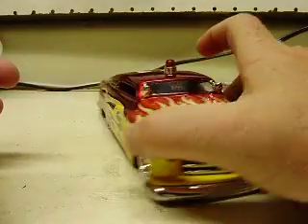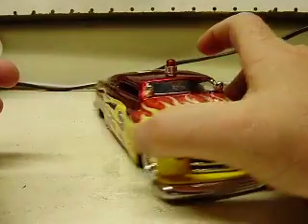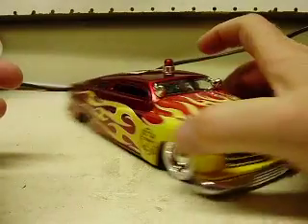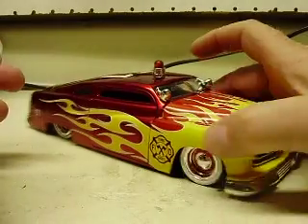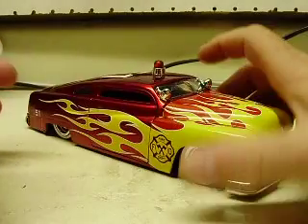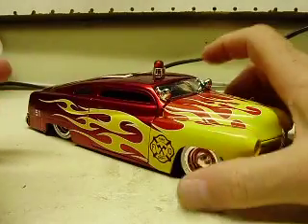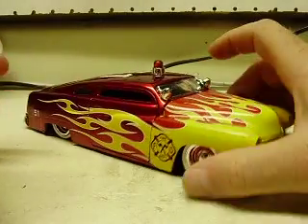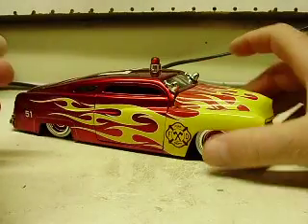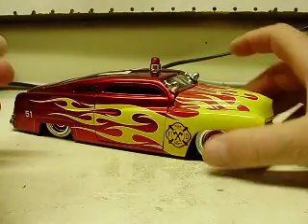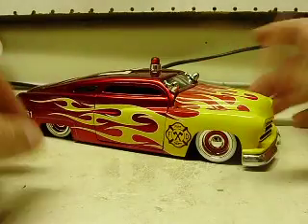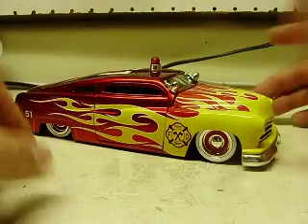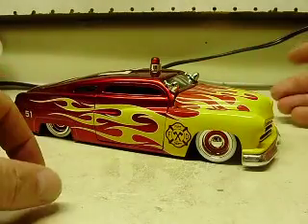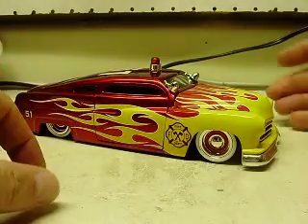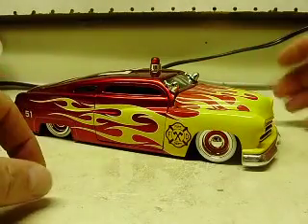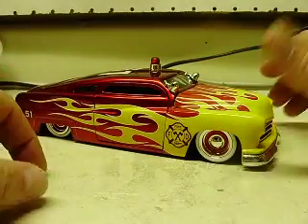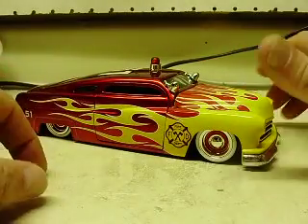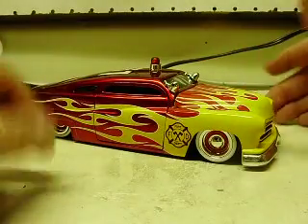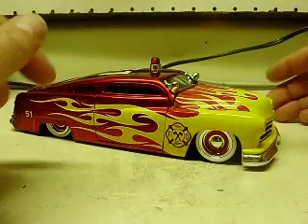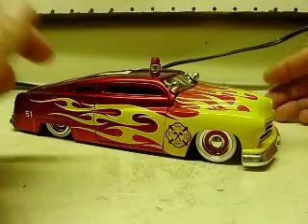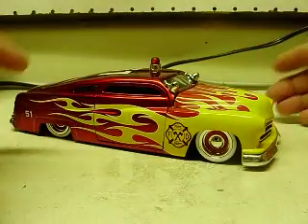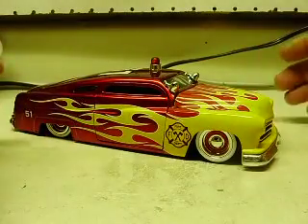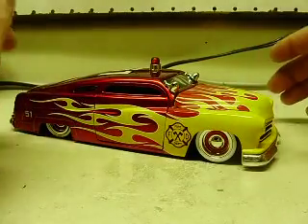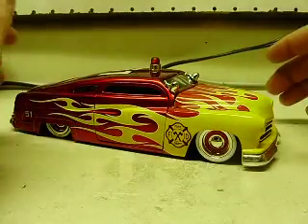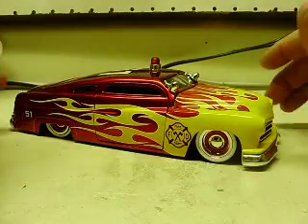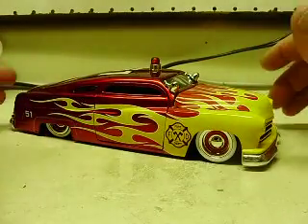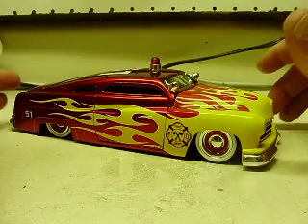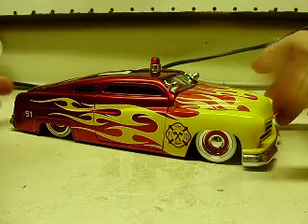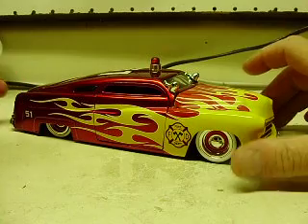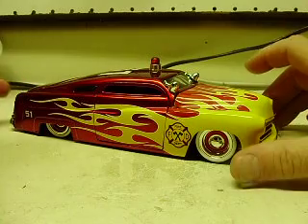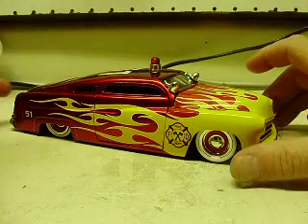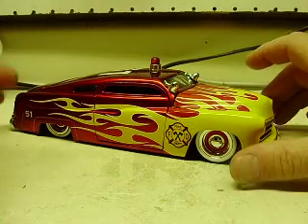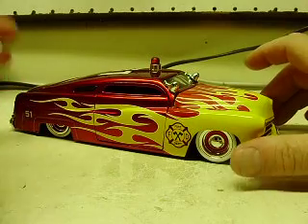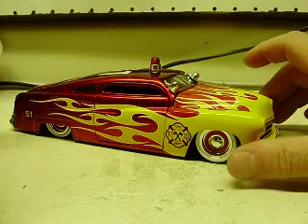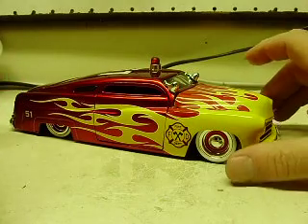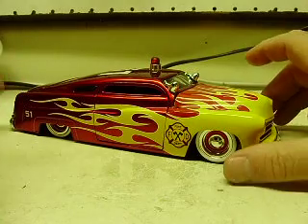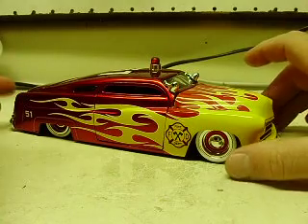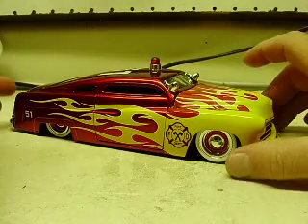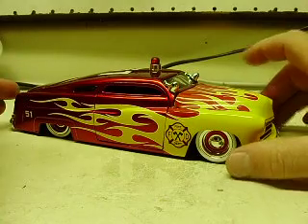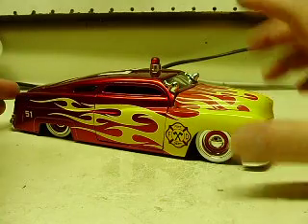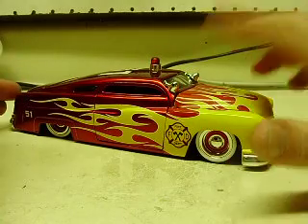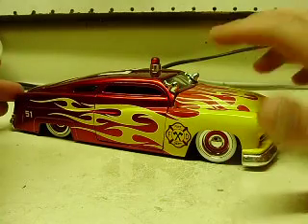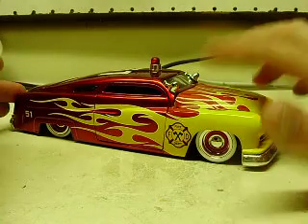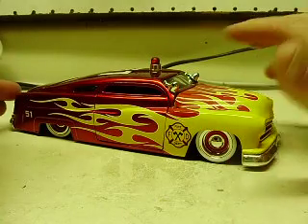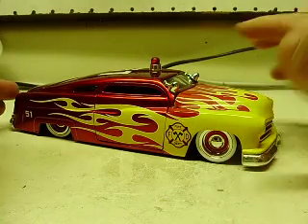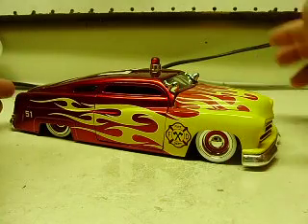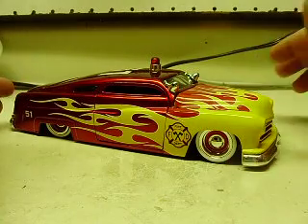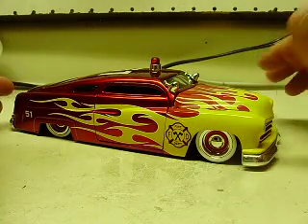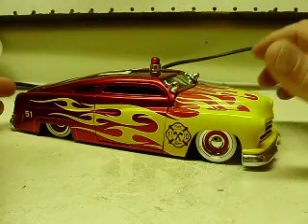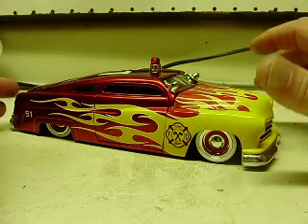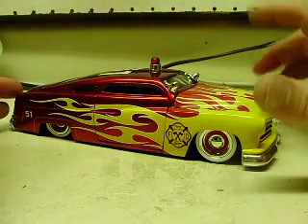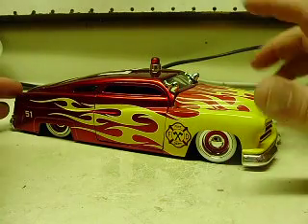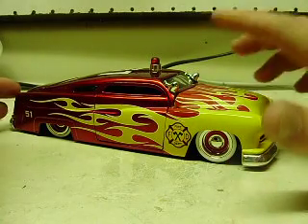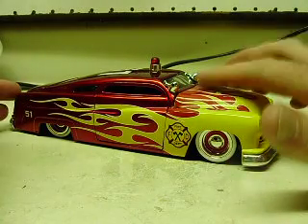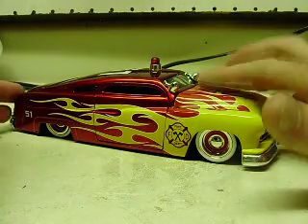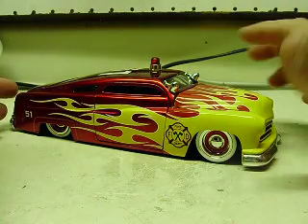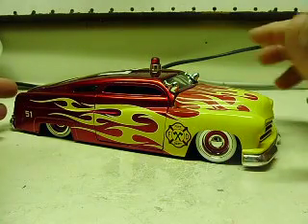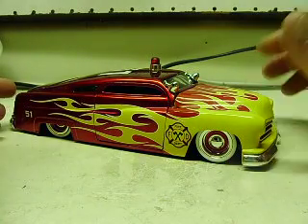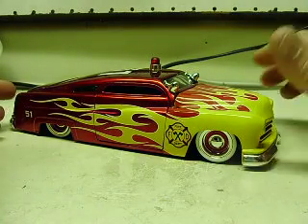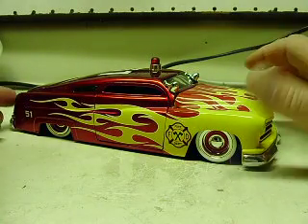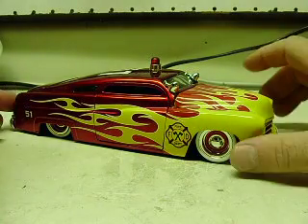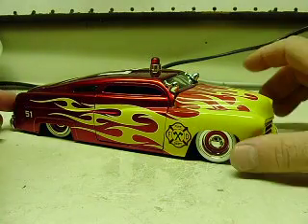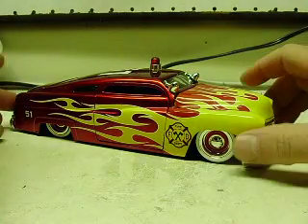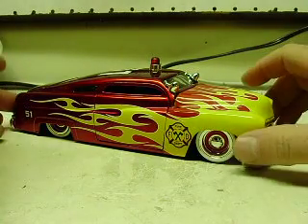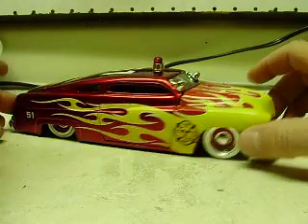Decals and everything are already on it for YouTubers who are going to say 'hey, I want that car built' — so decals are already on it and these cars are already available.